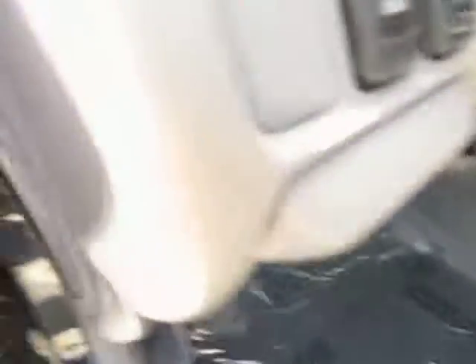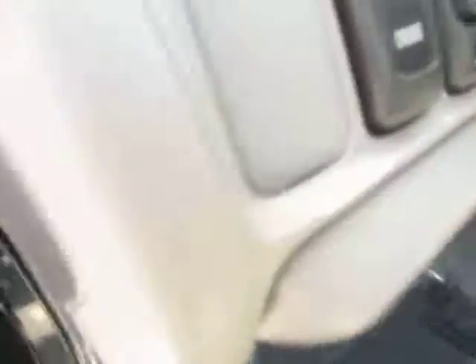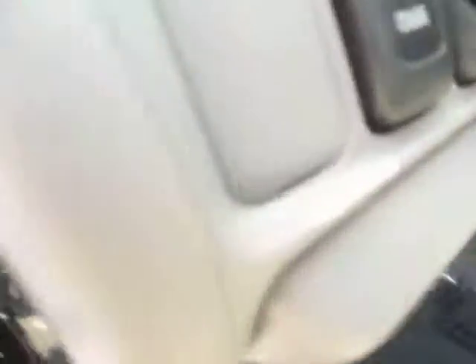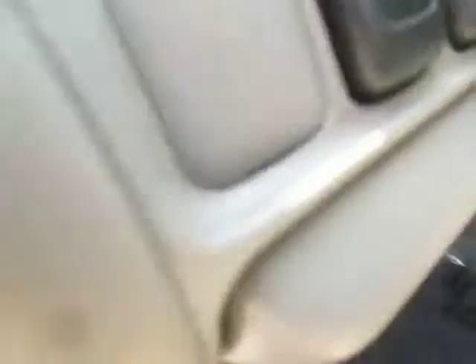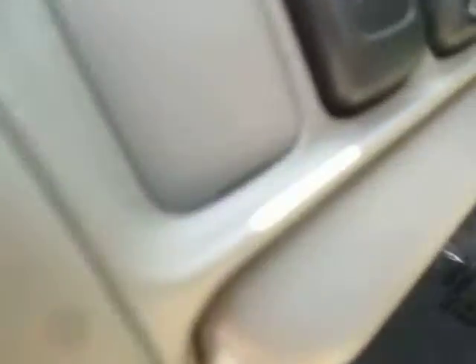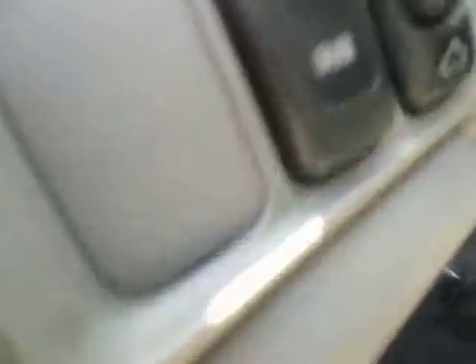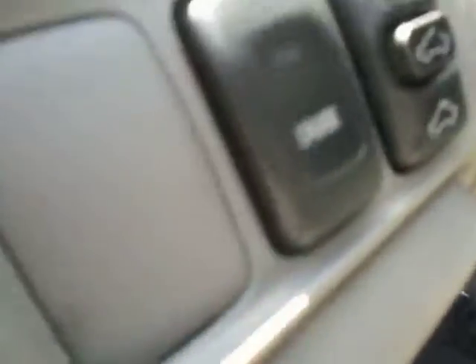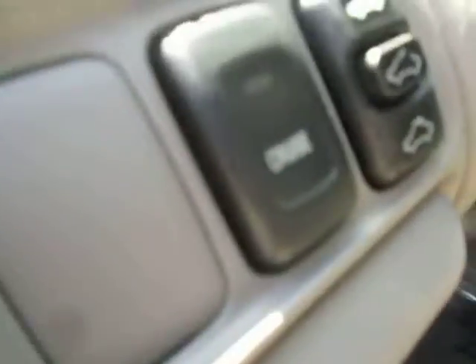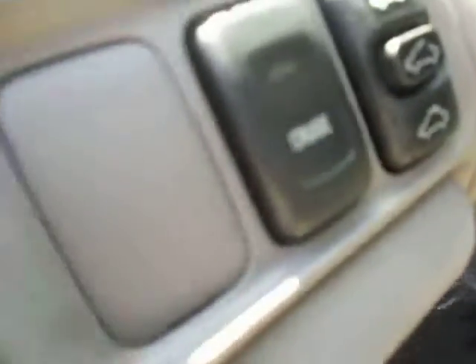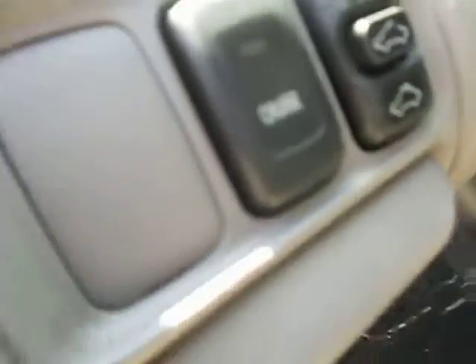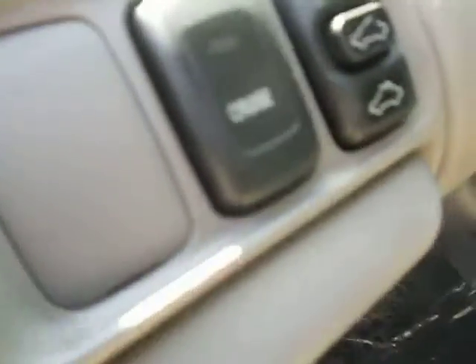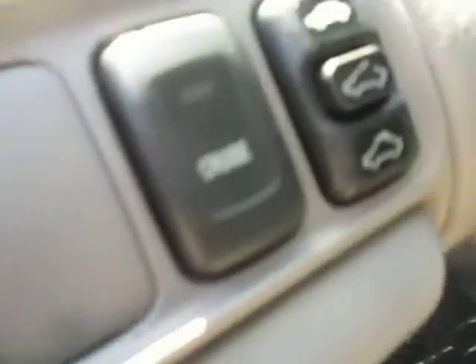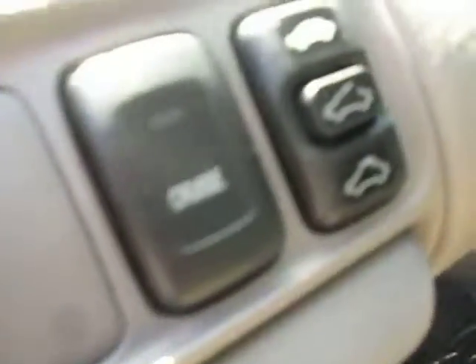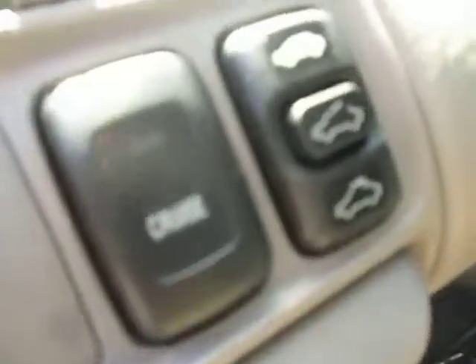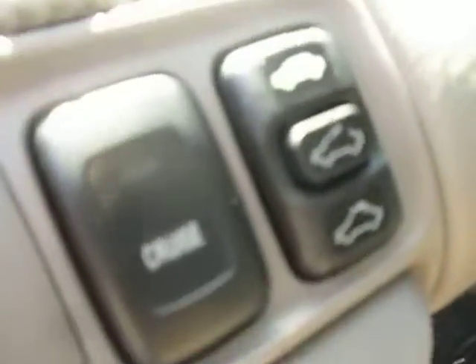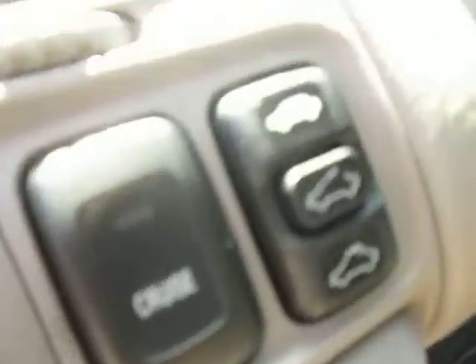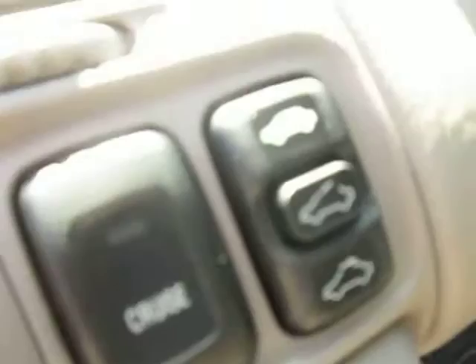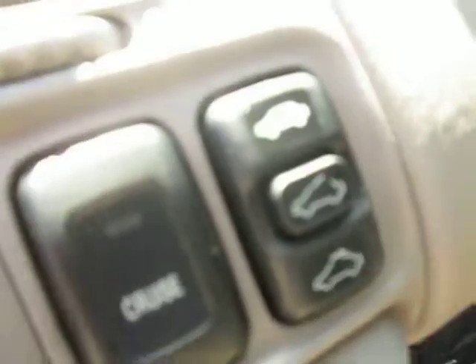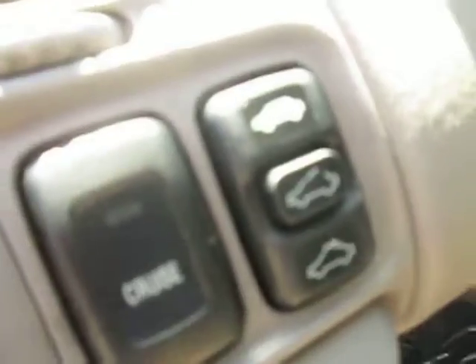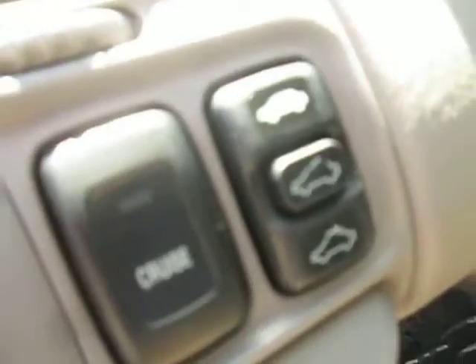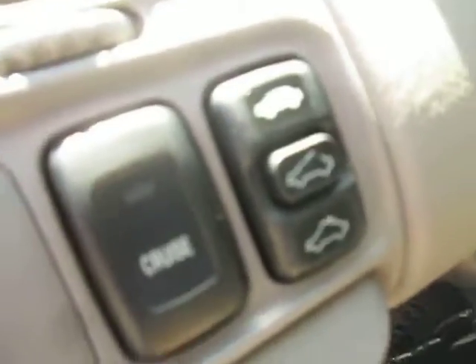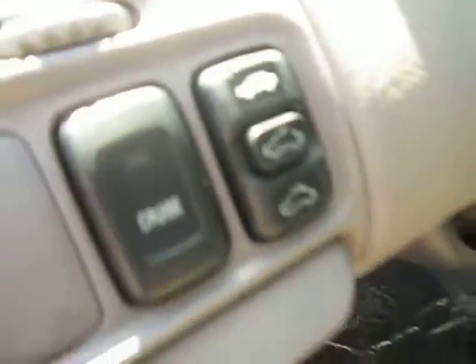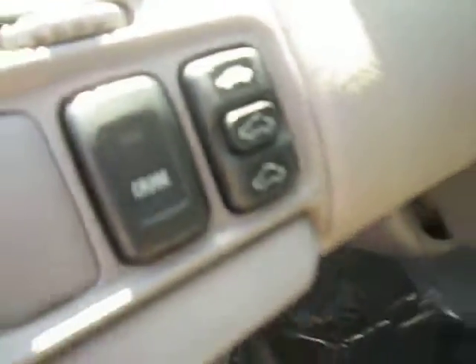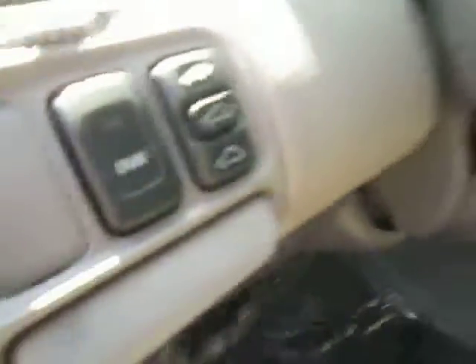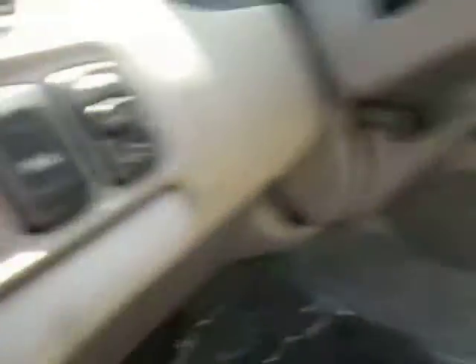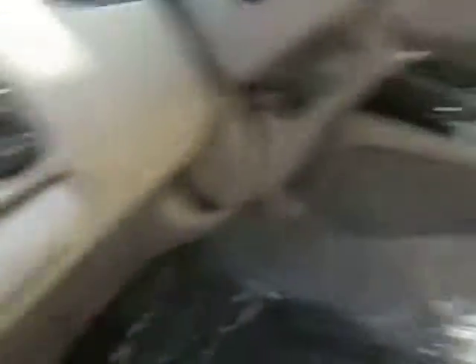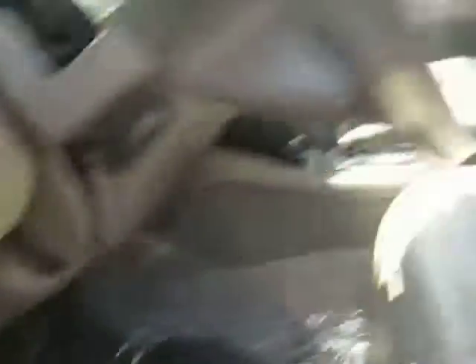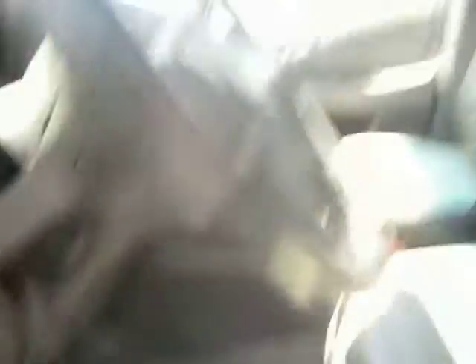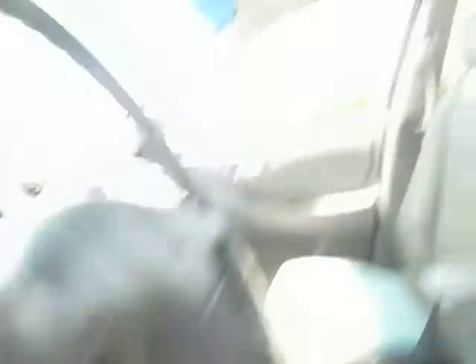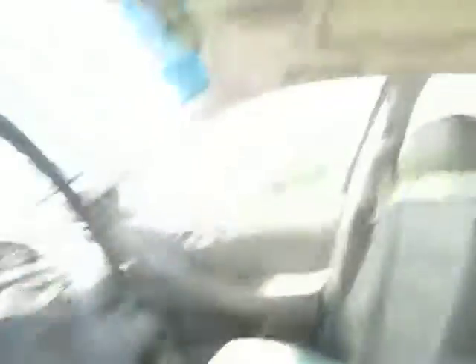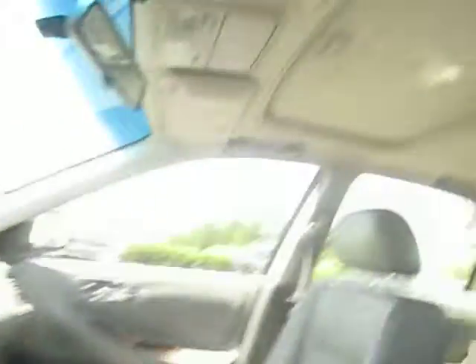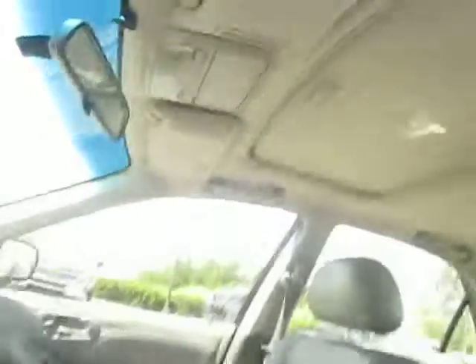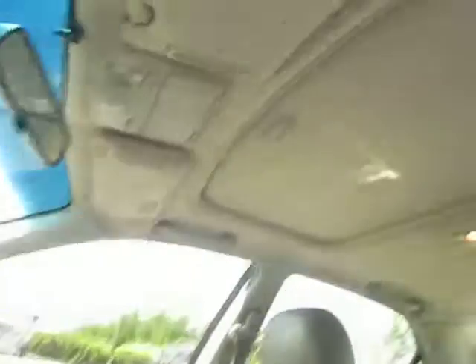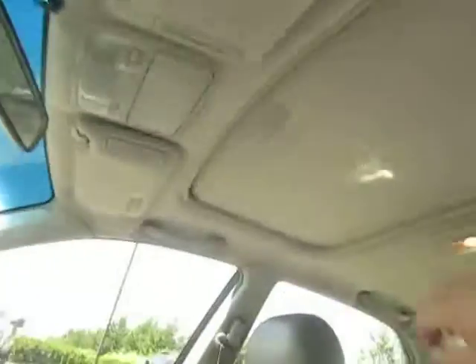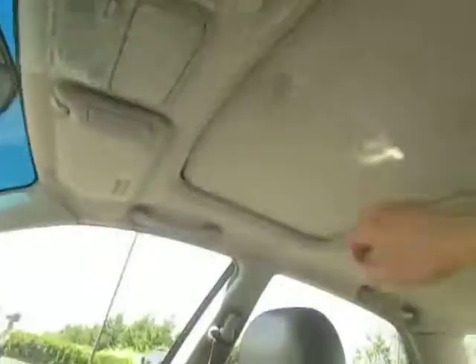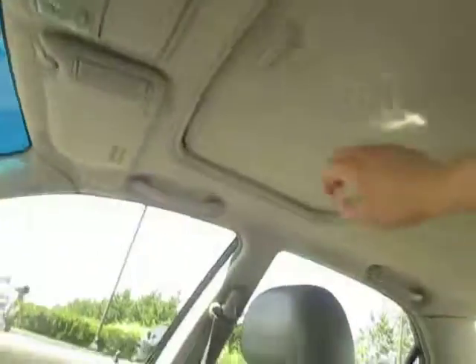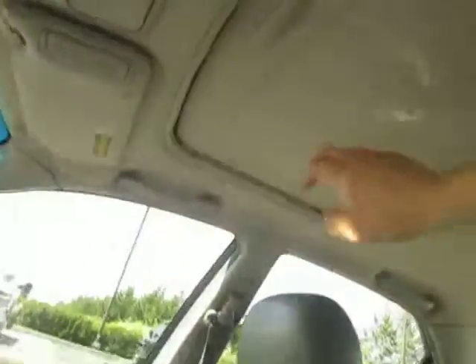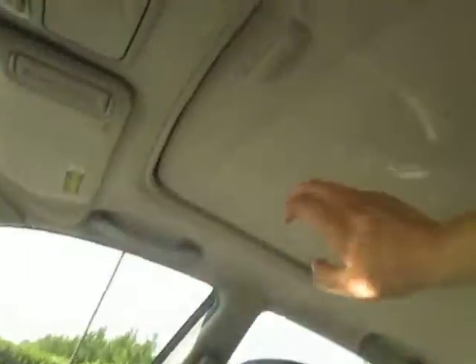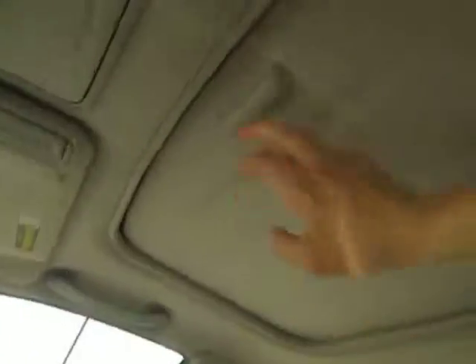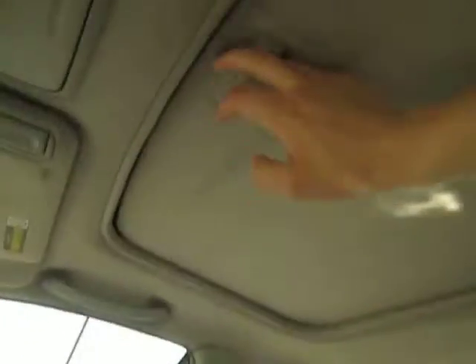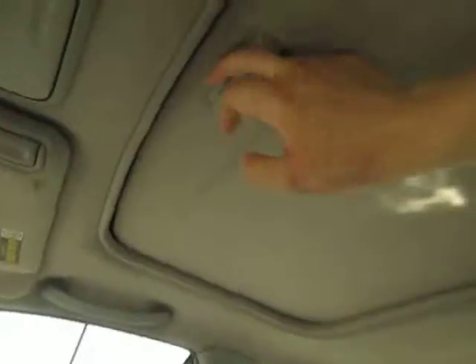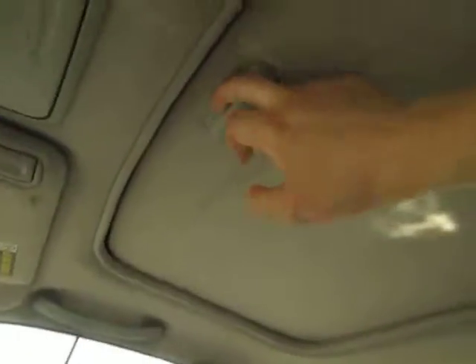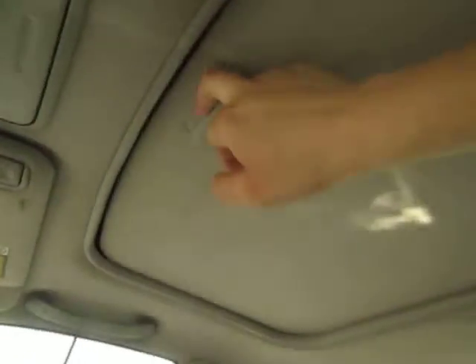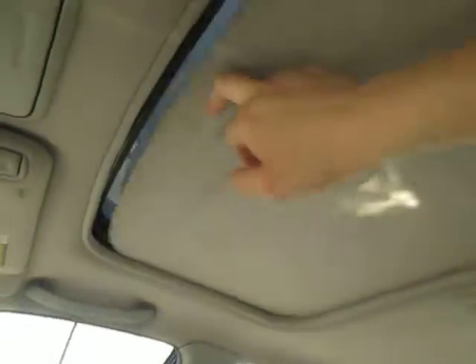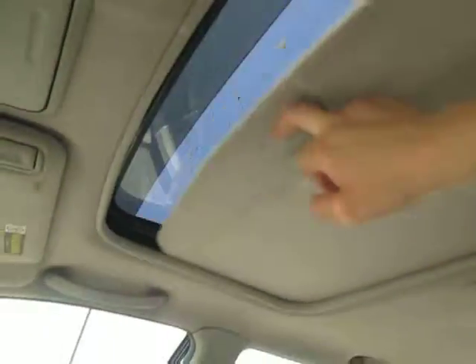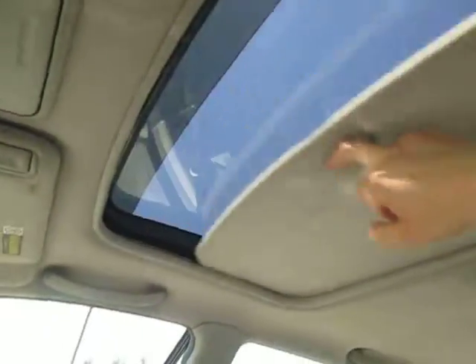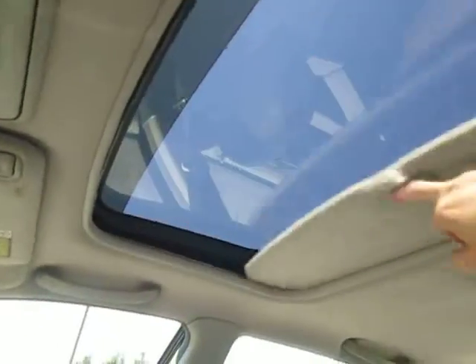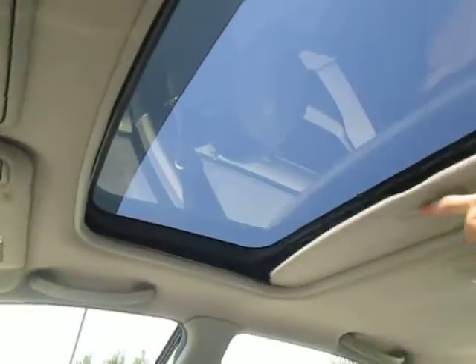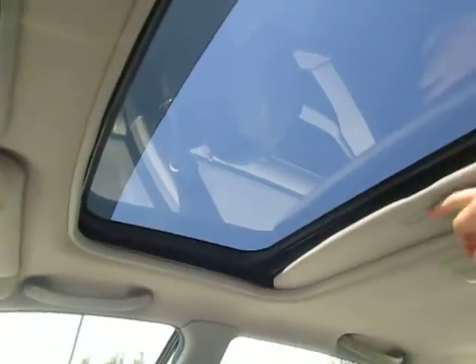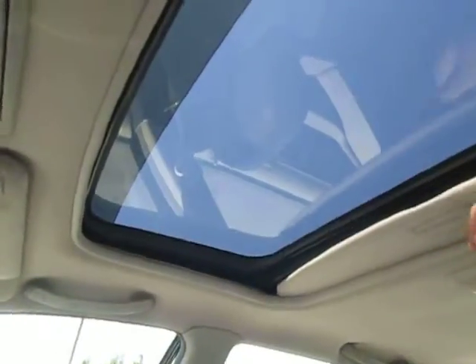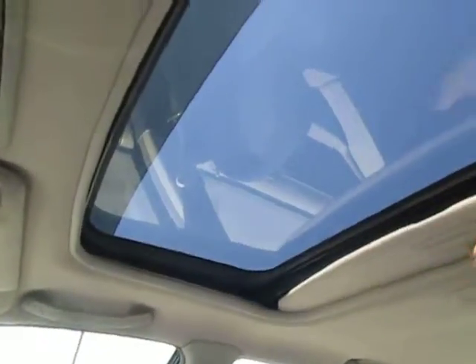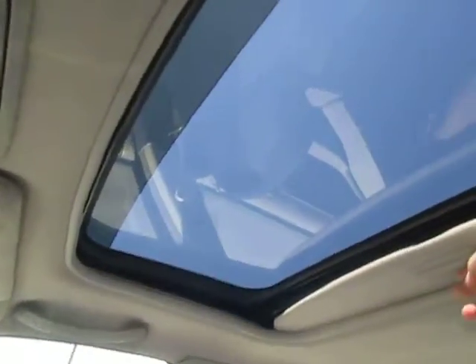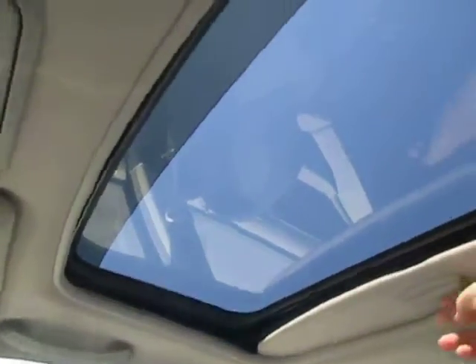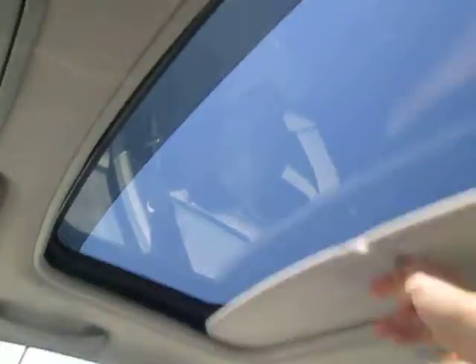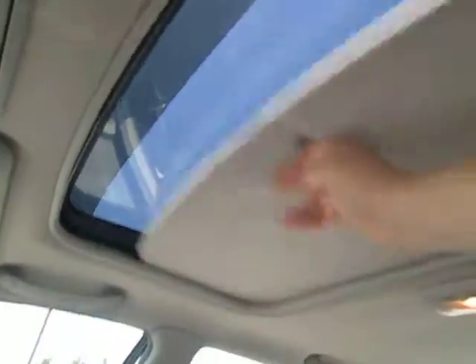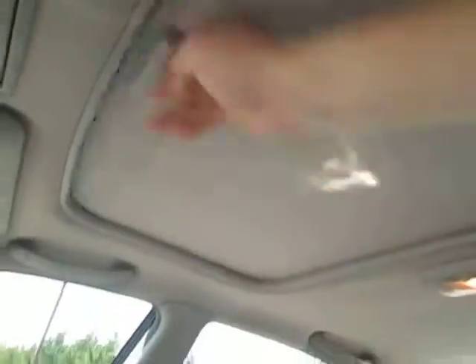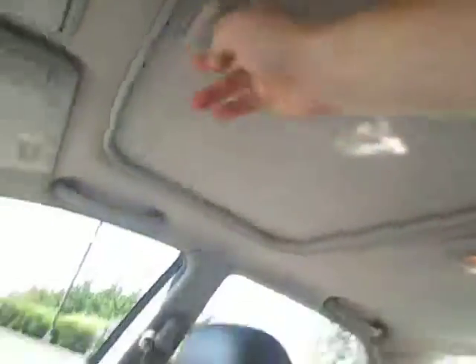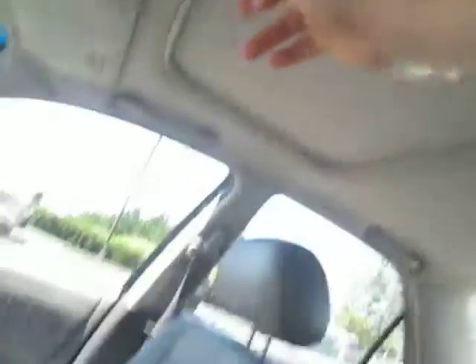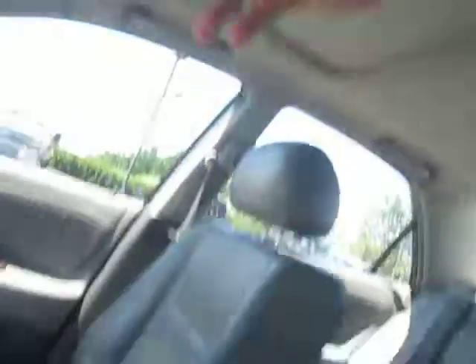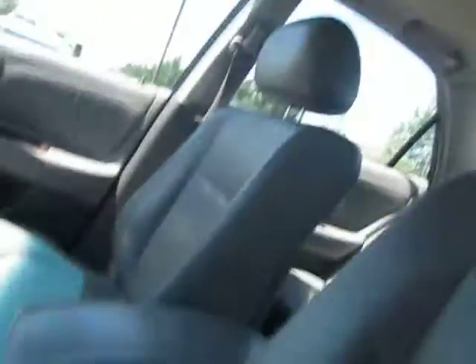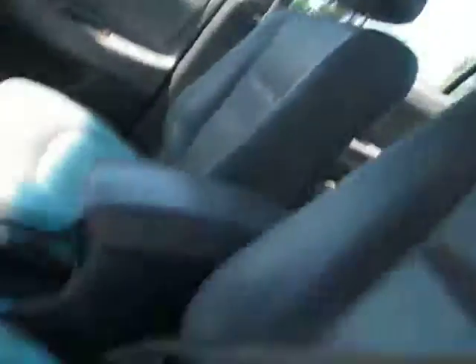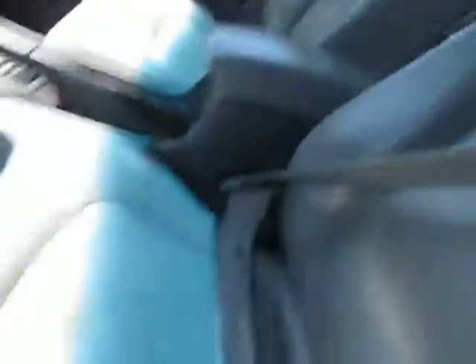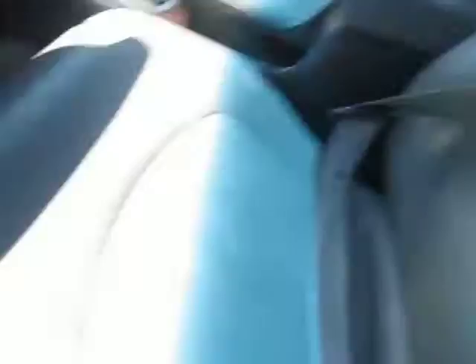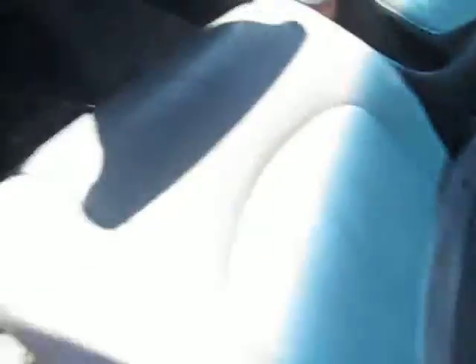Here's our cruise control and control for the sunroof — the sunroof is up here. Let's go ahead and open her up, just like that.